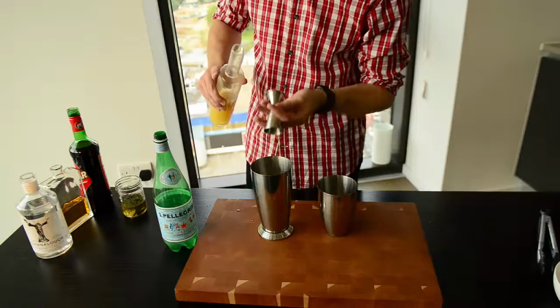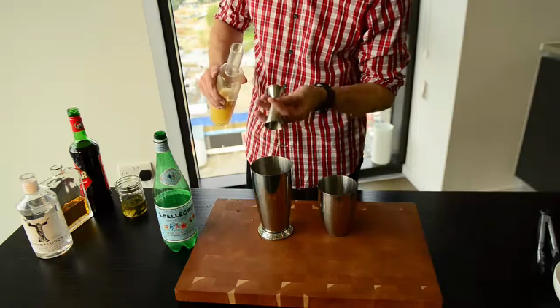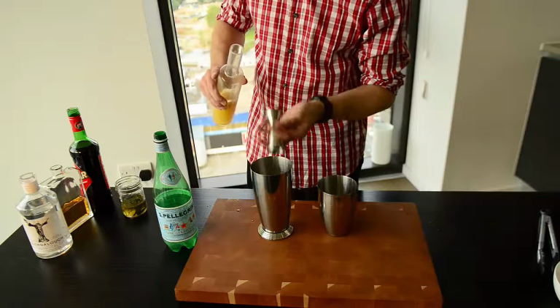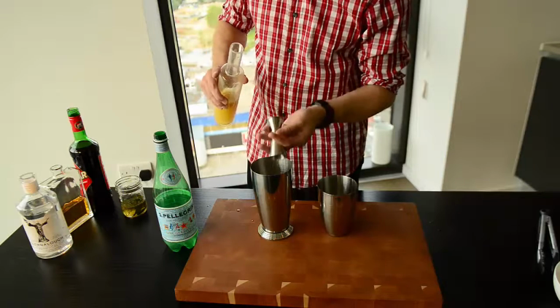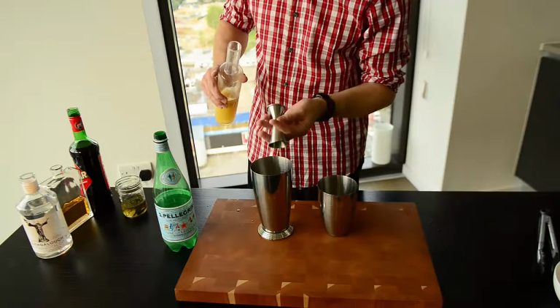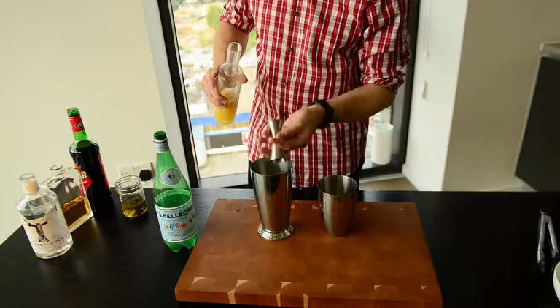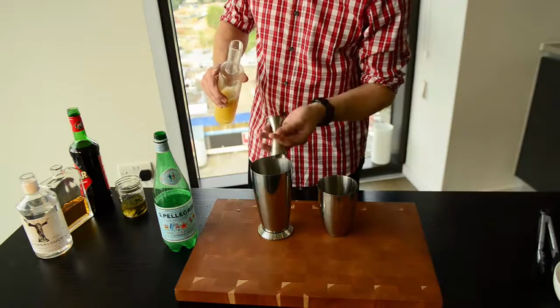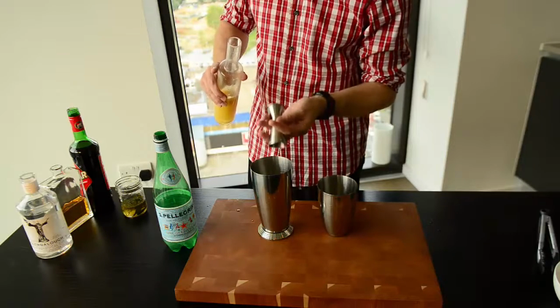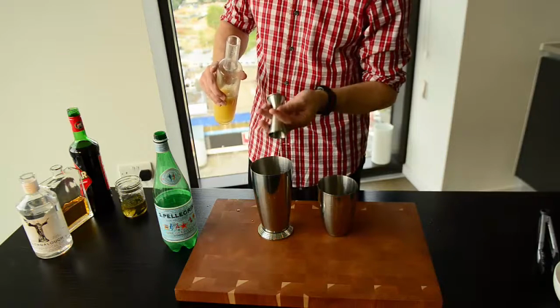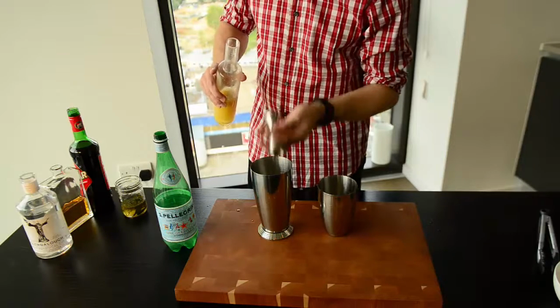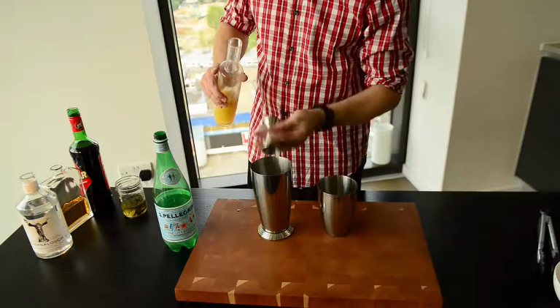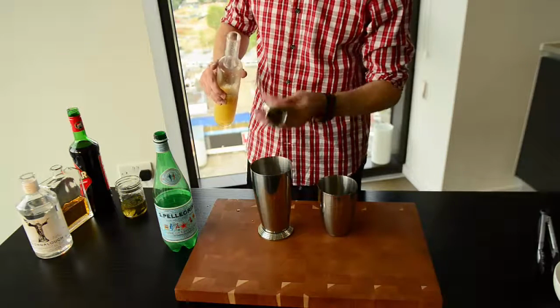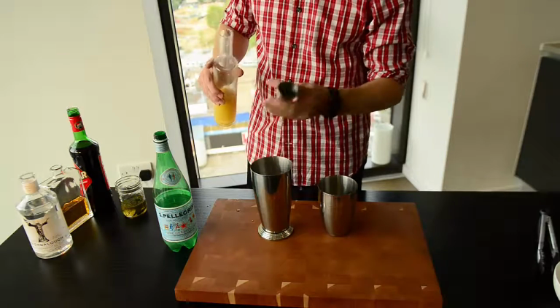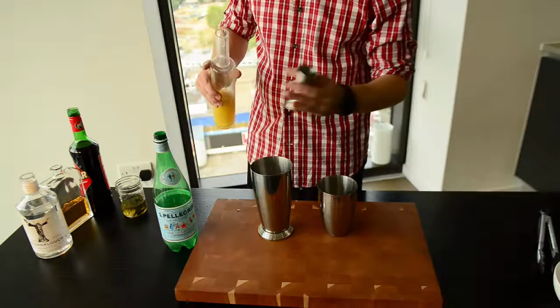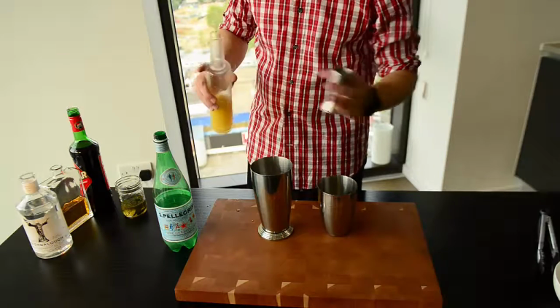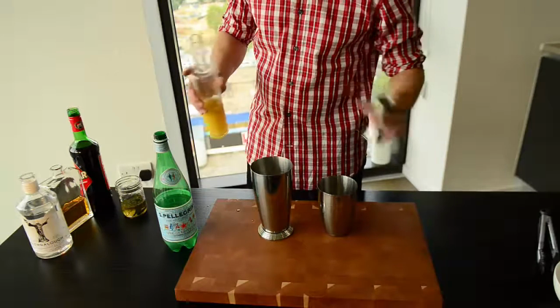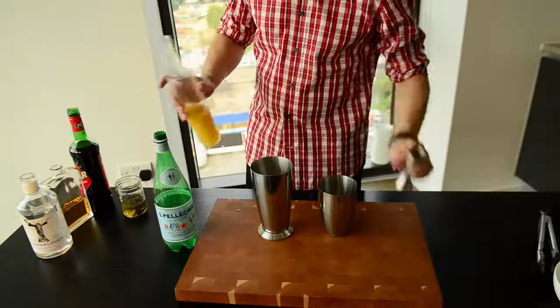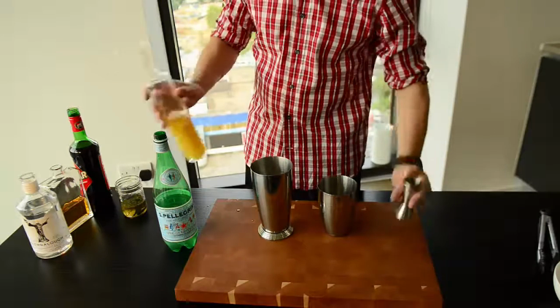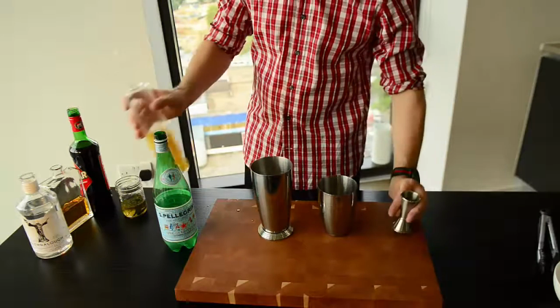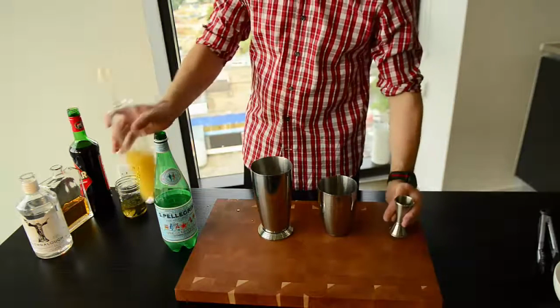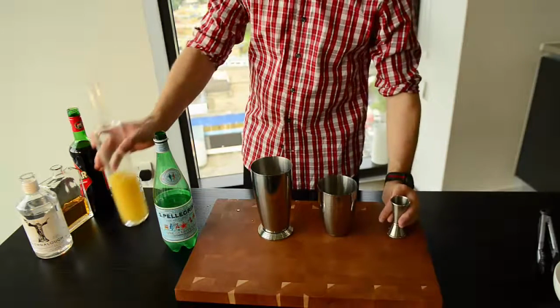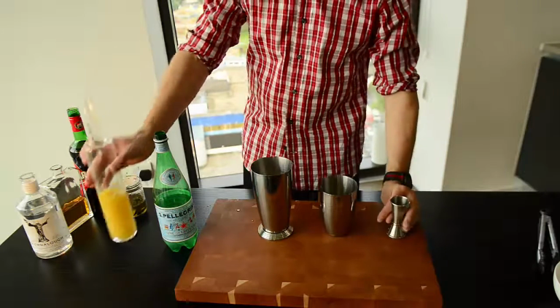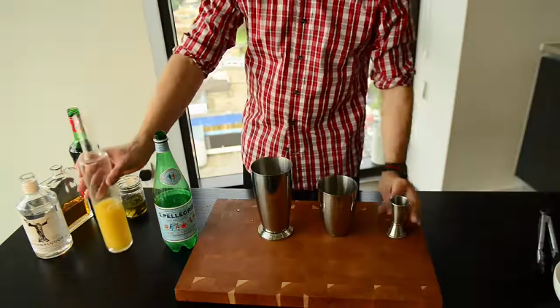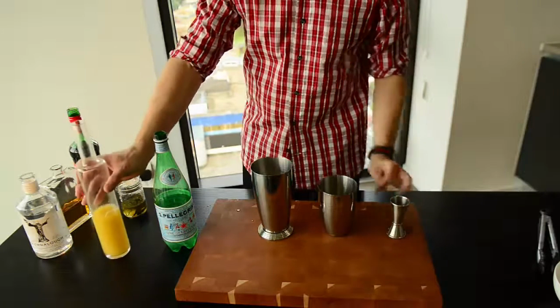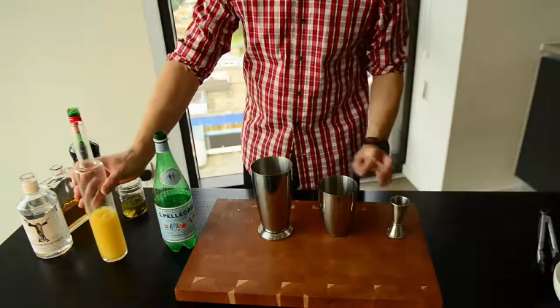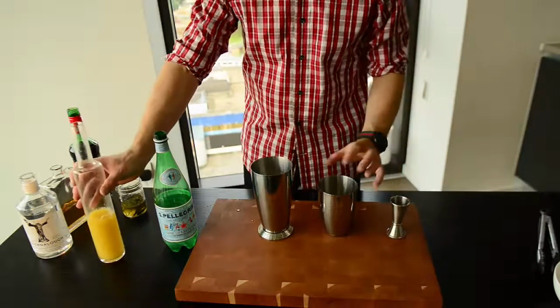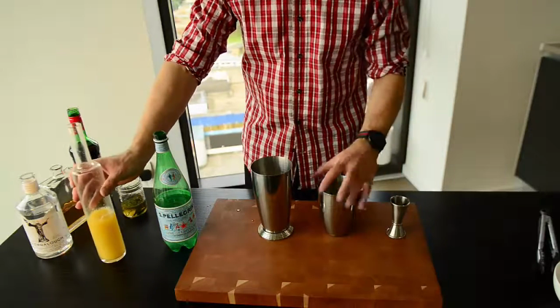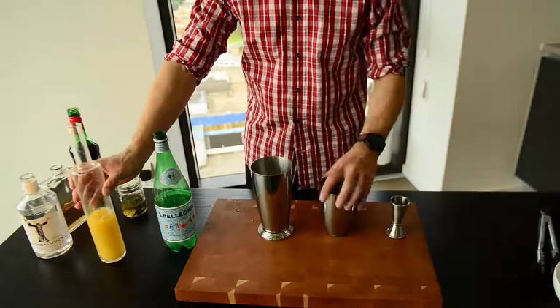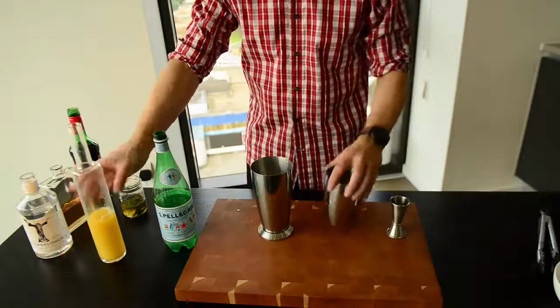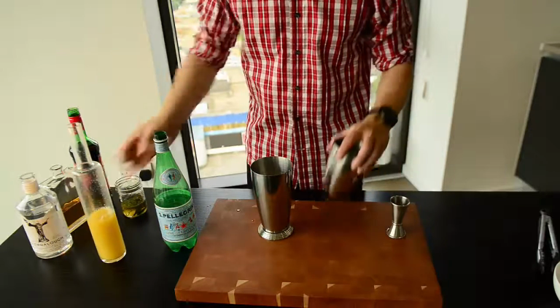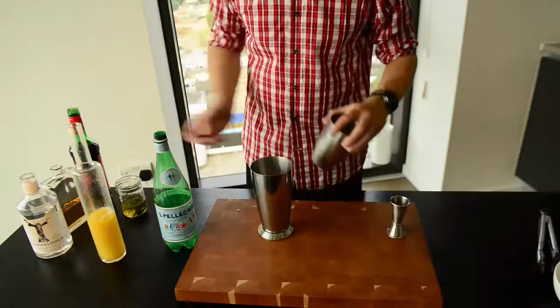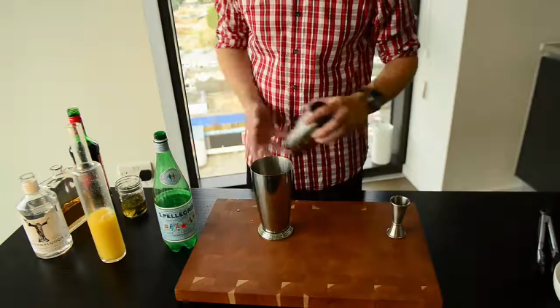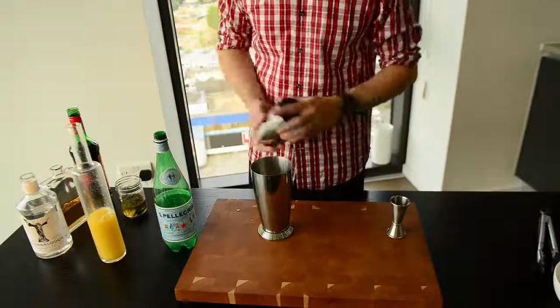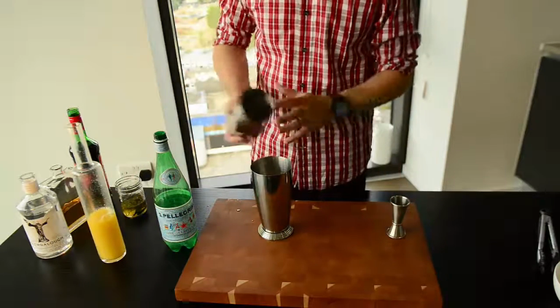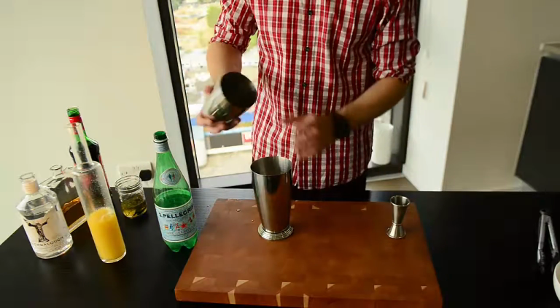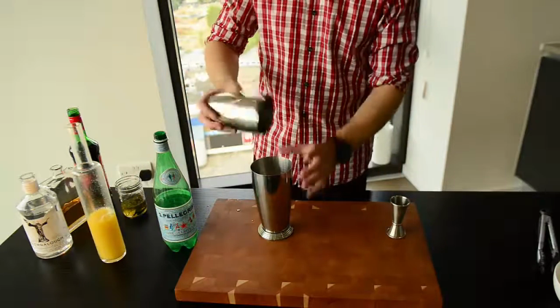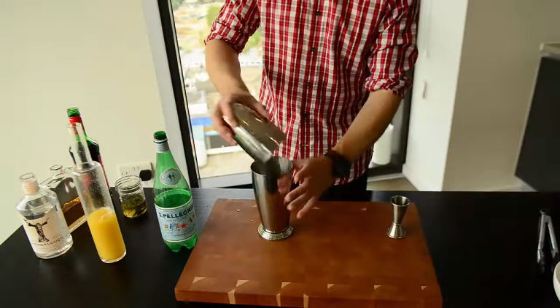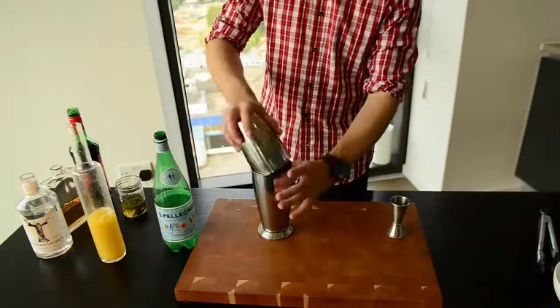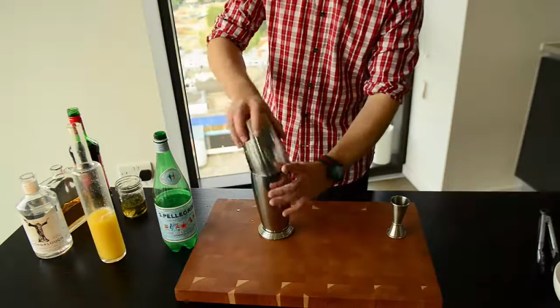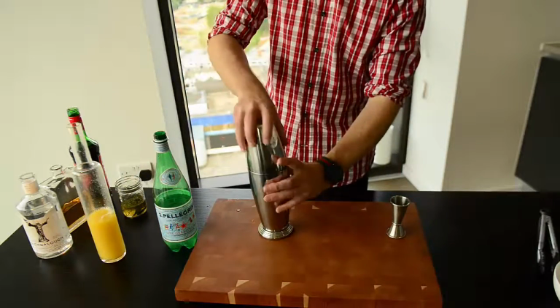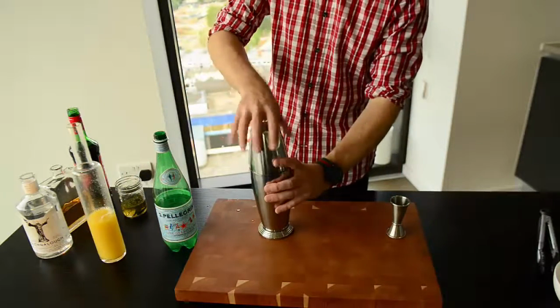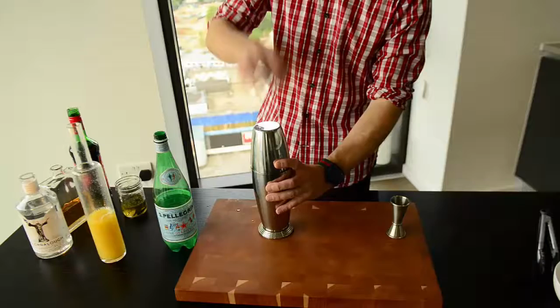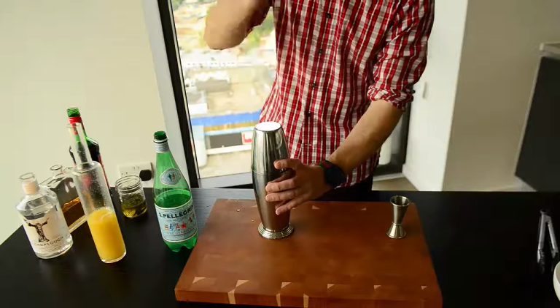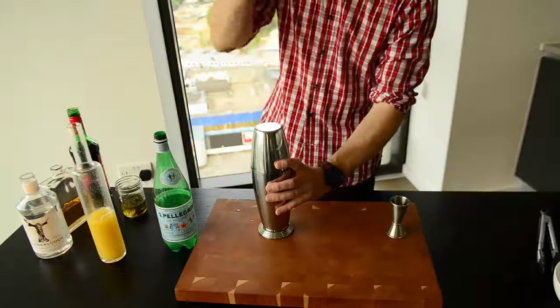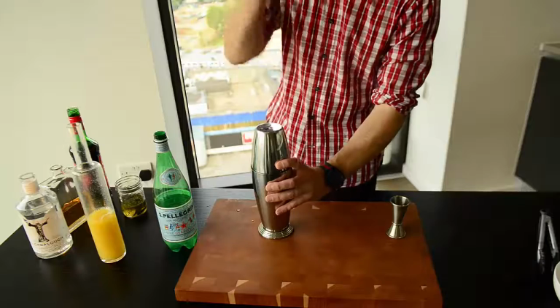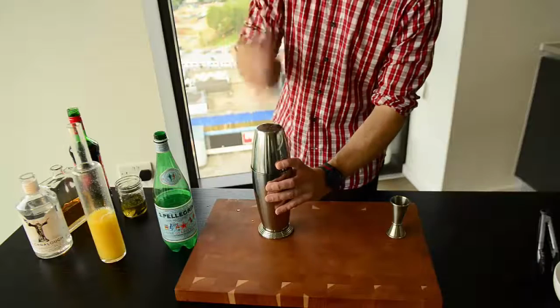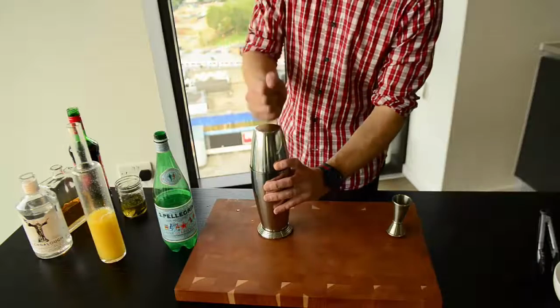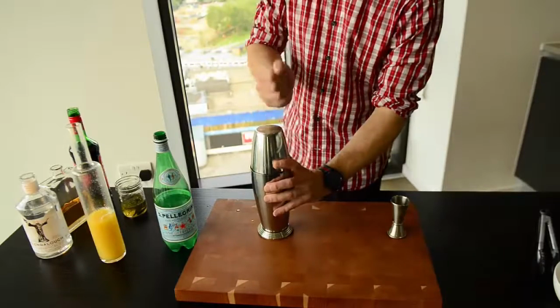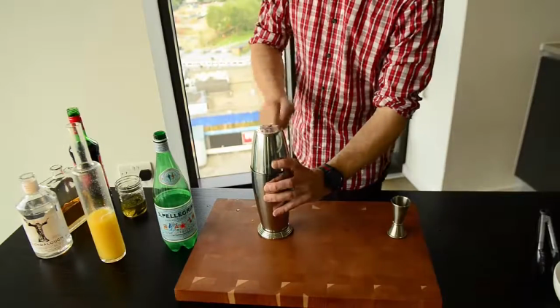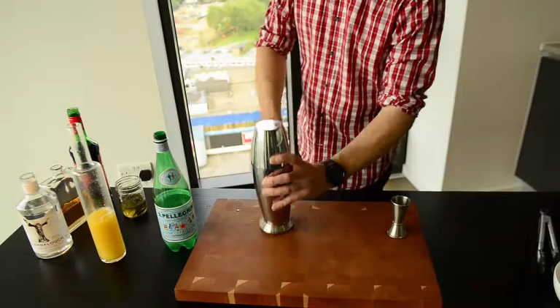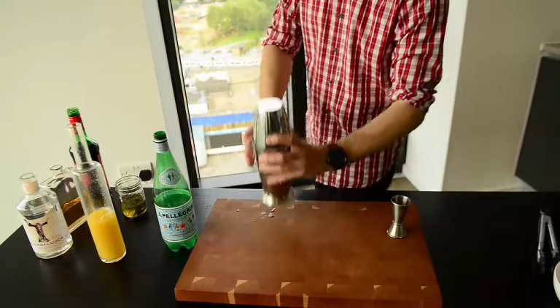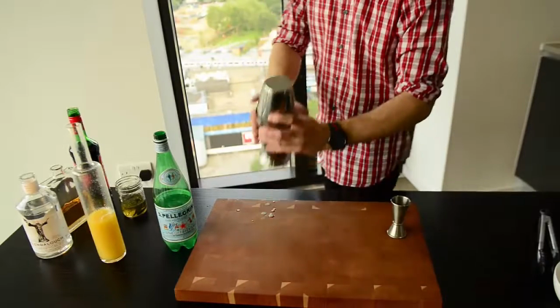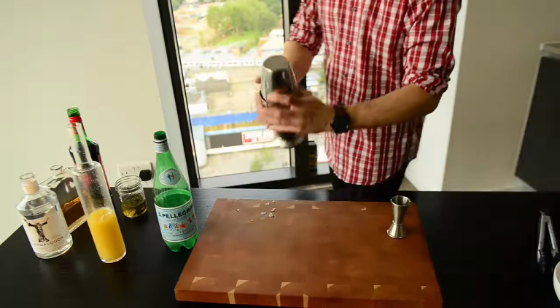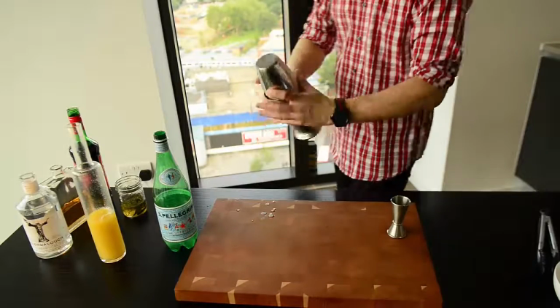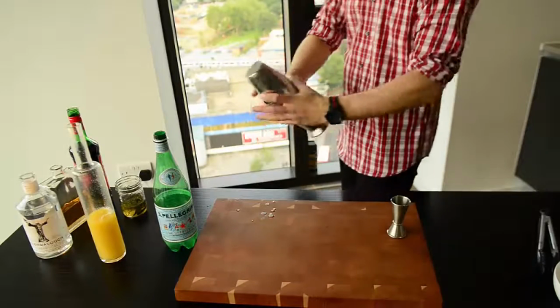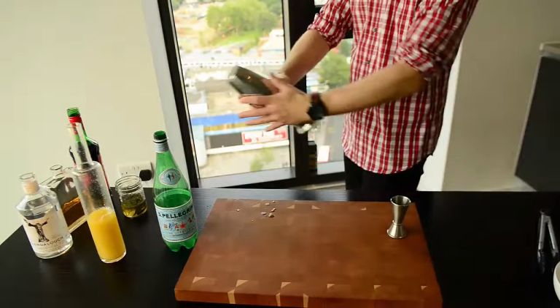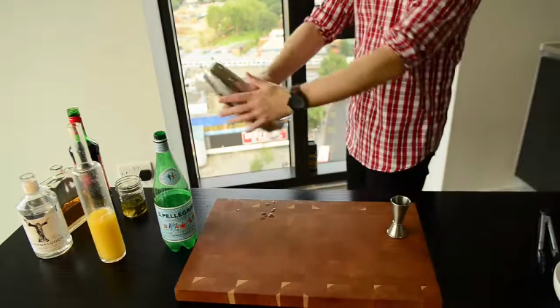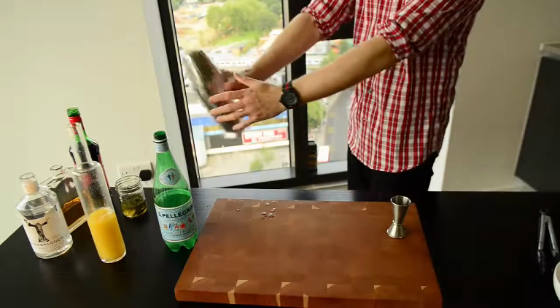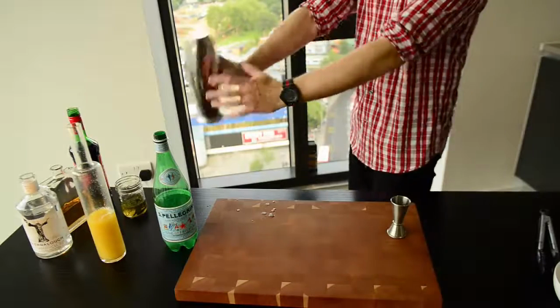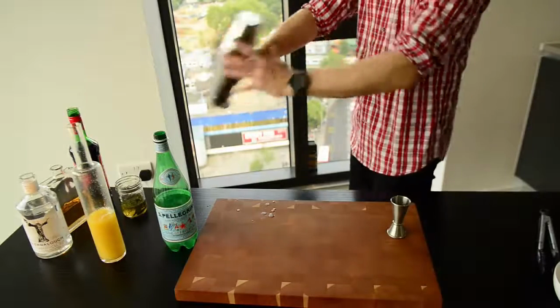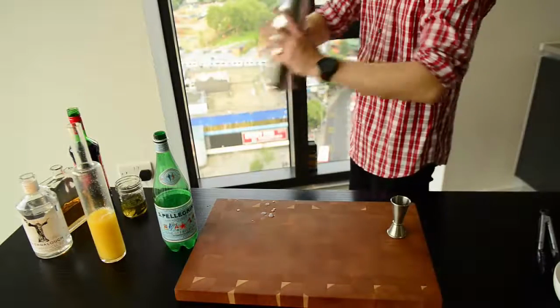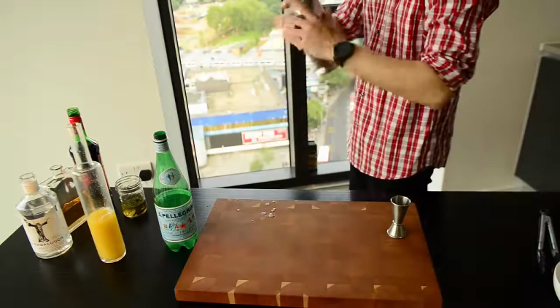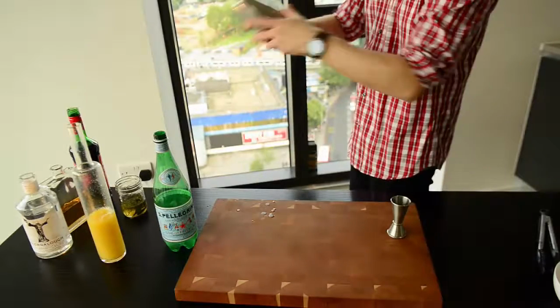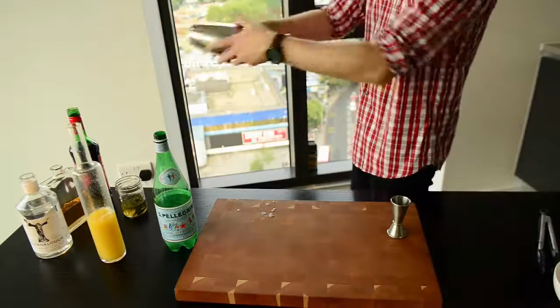The sparkling water is going to be going into the glass after the cocktail is strained. So for now, let's shake it.